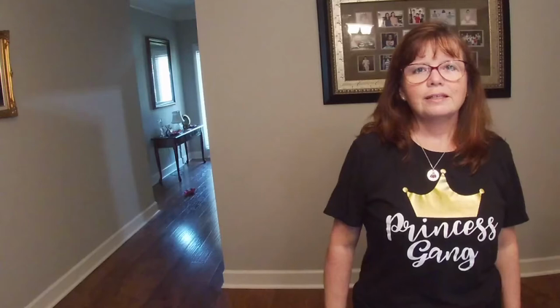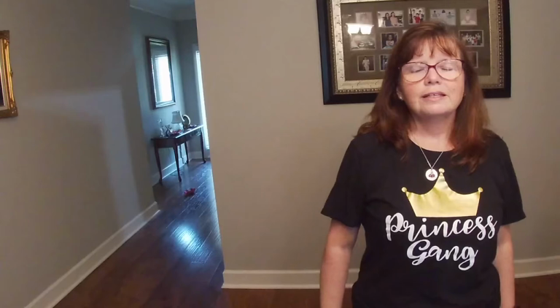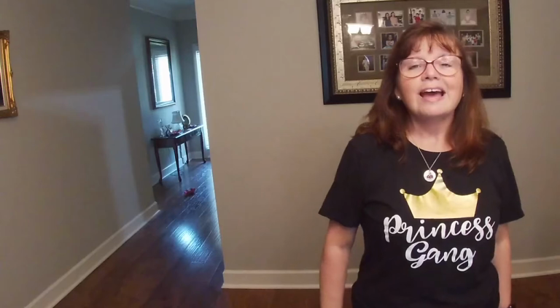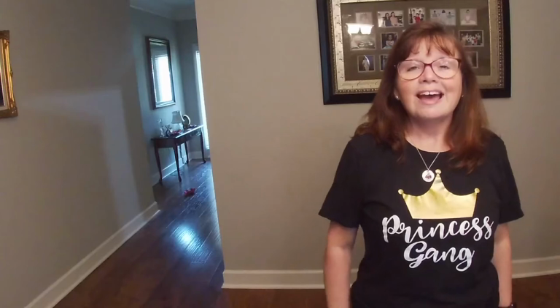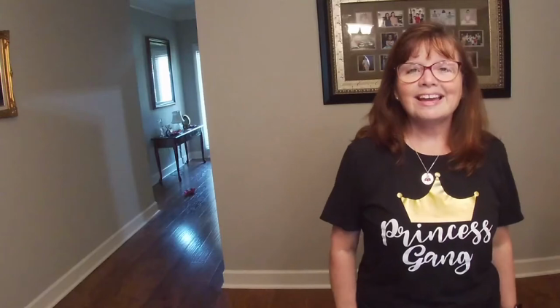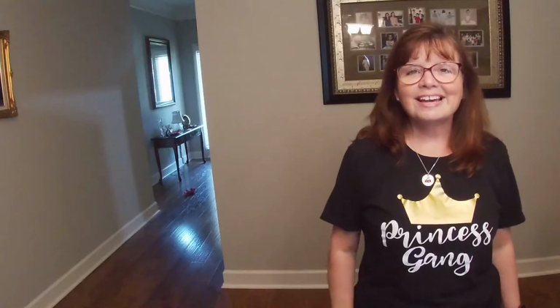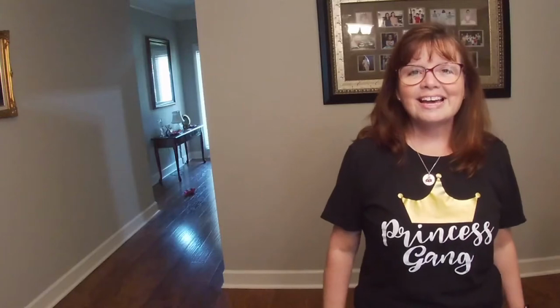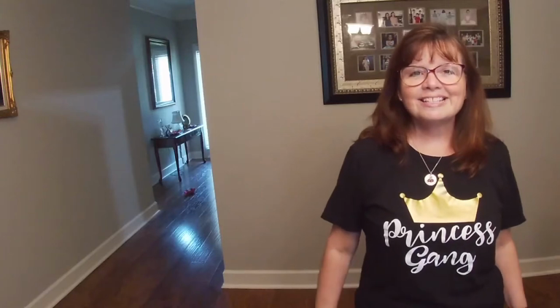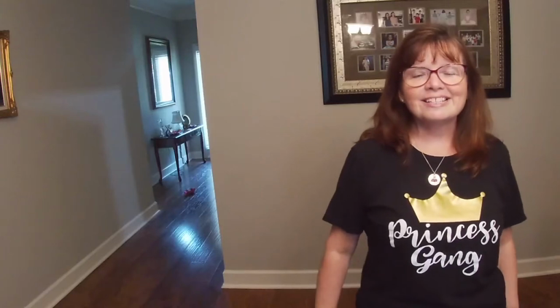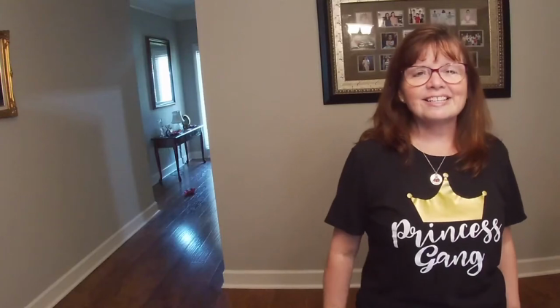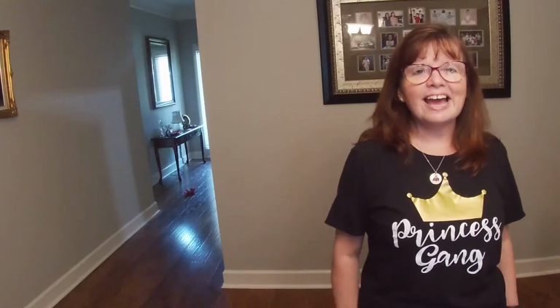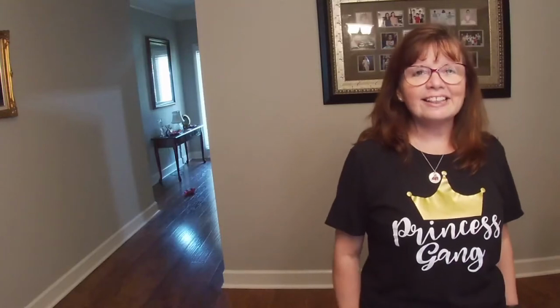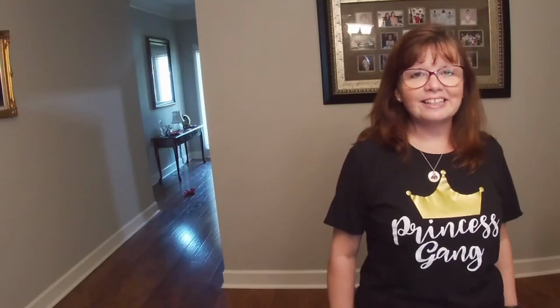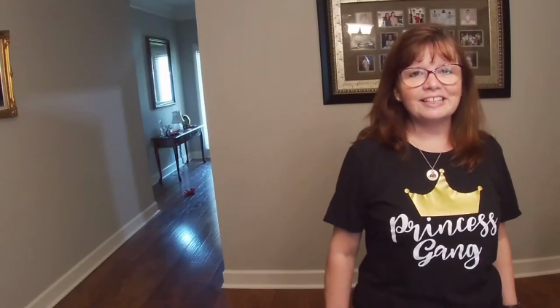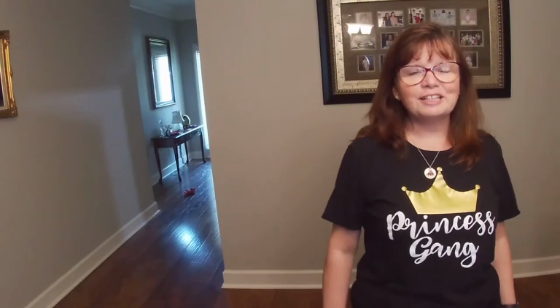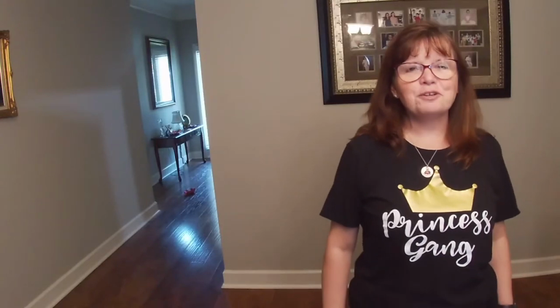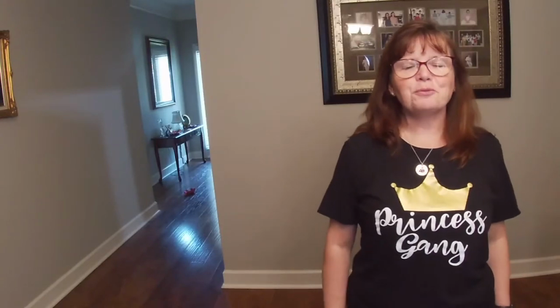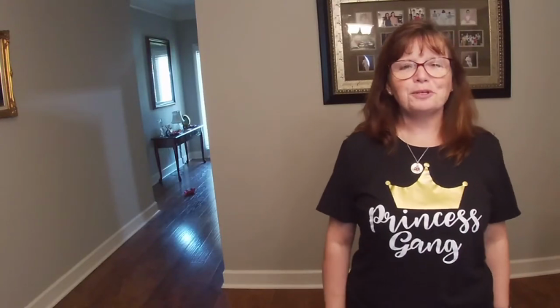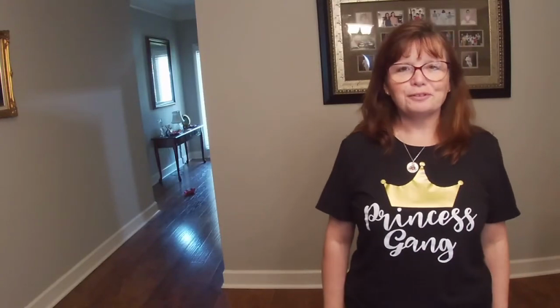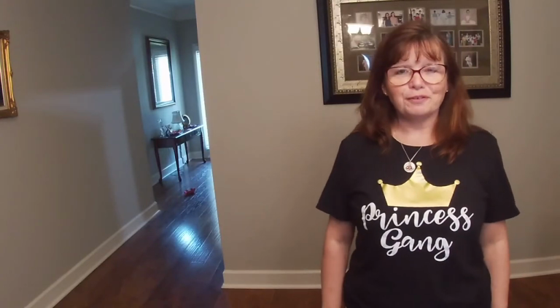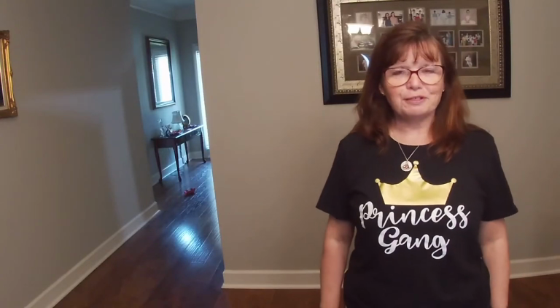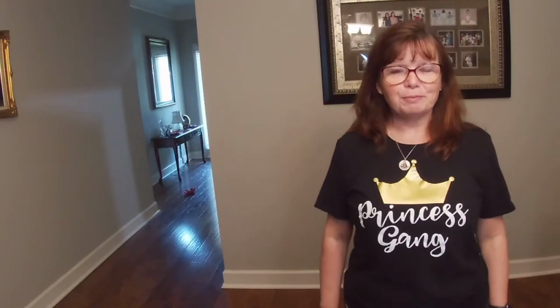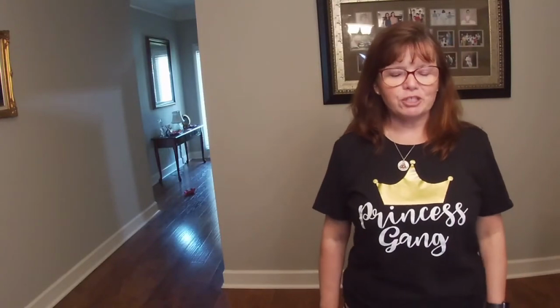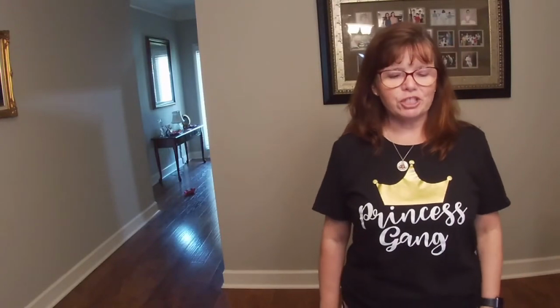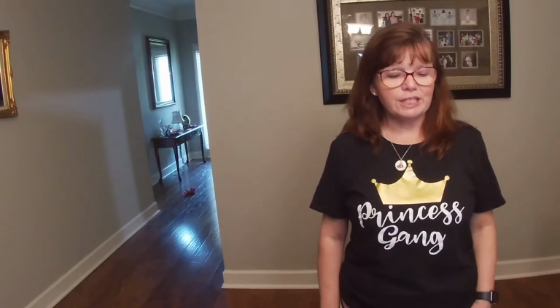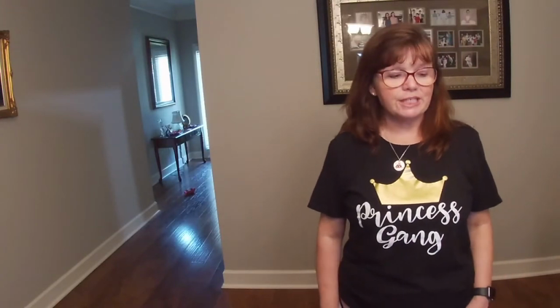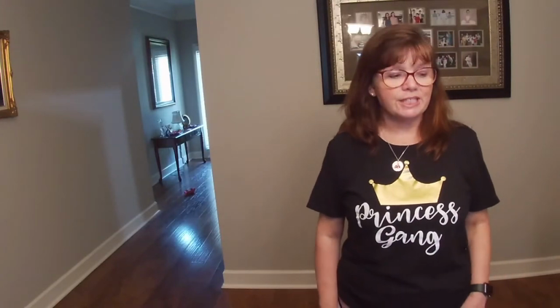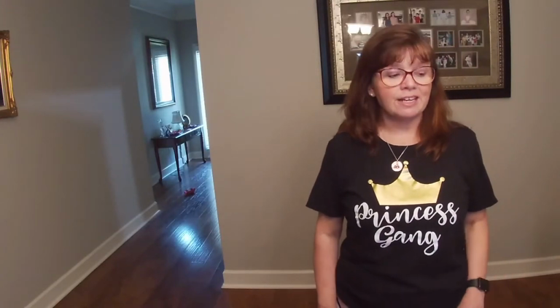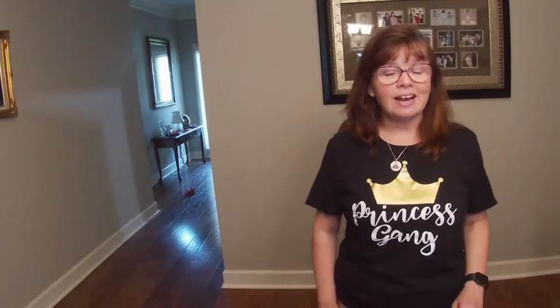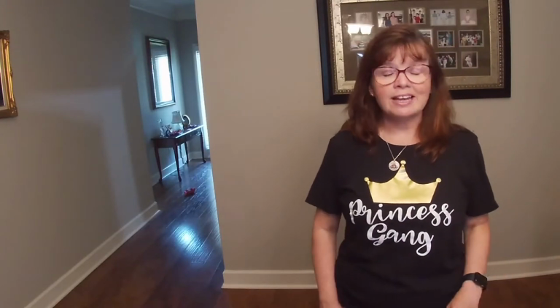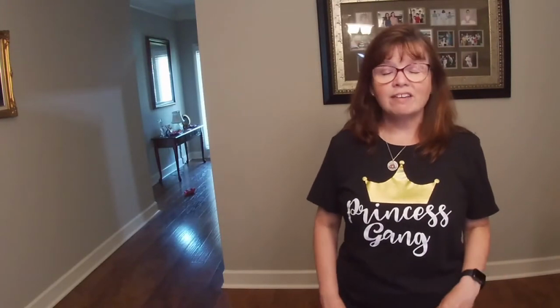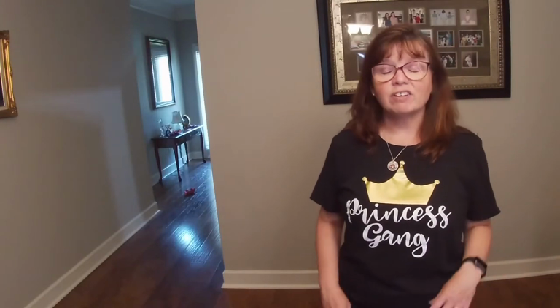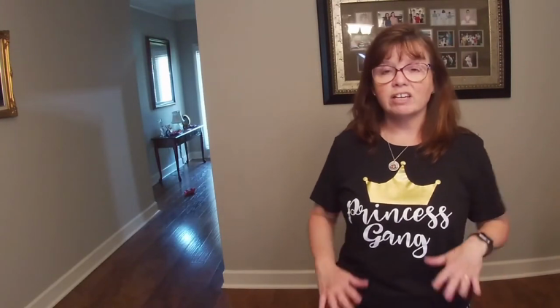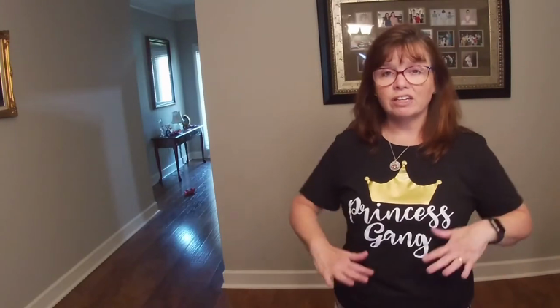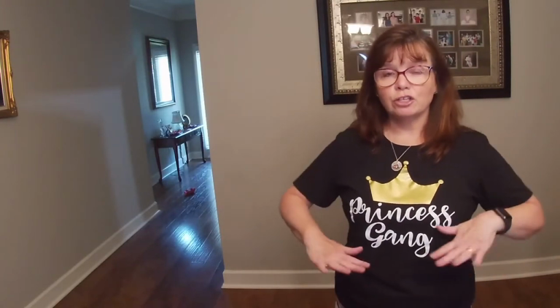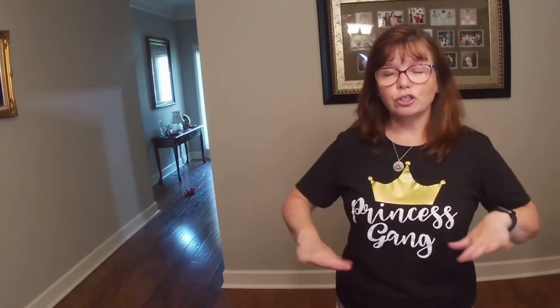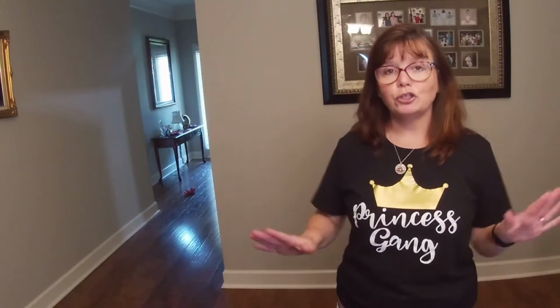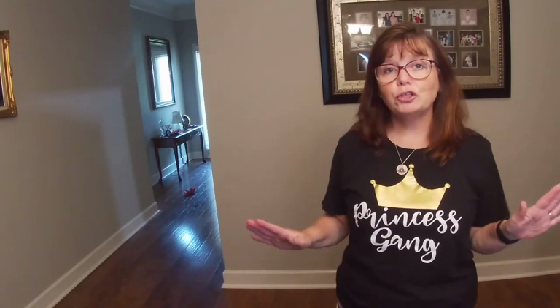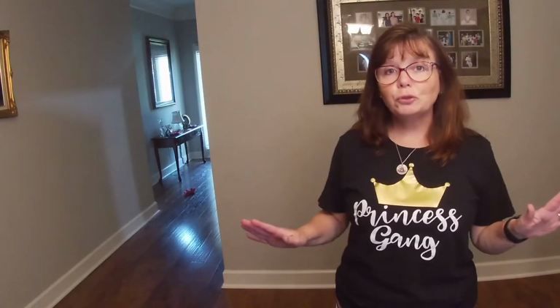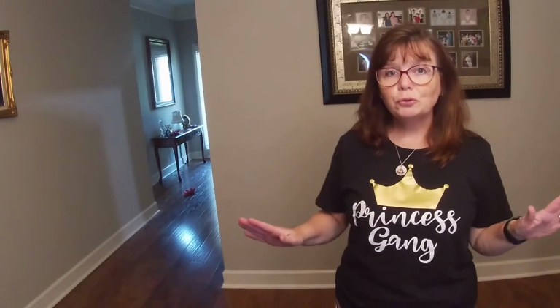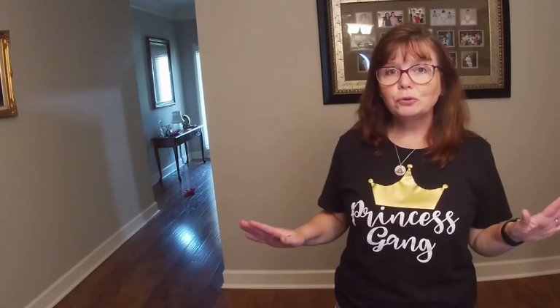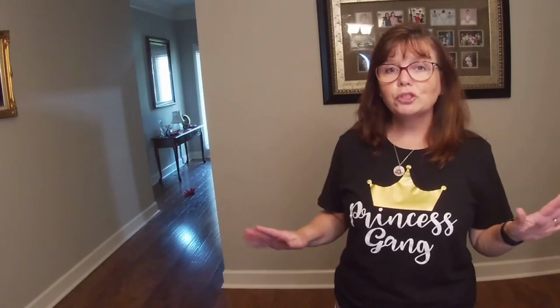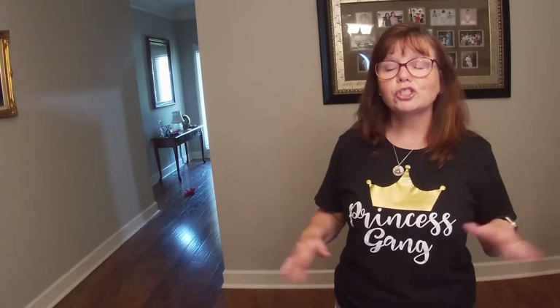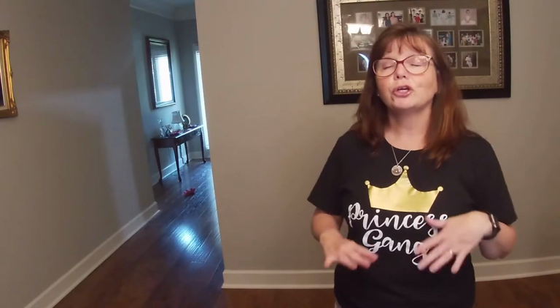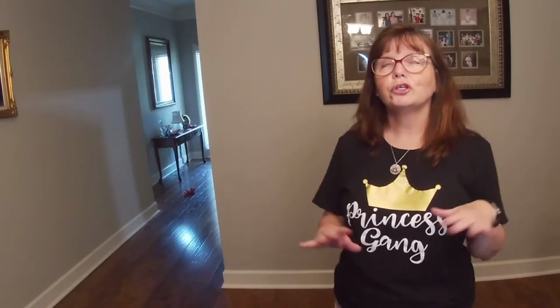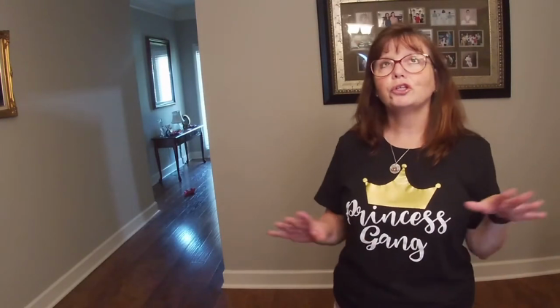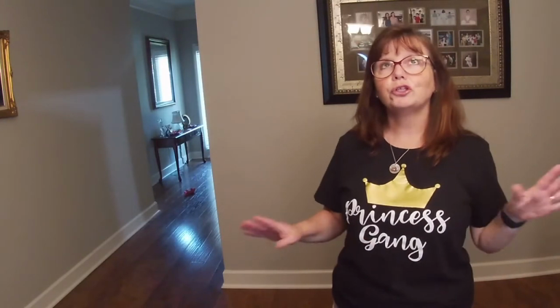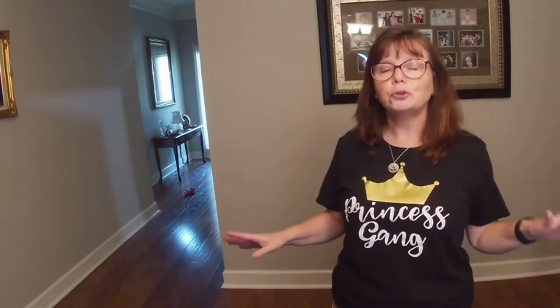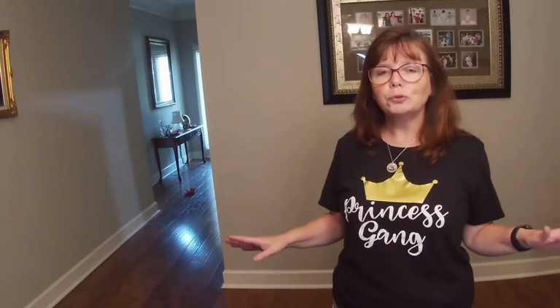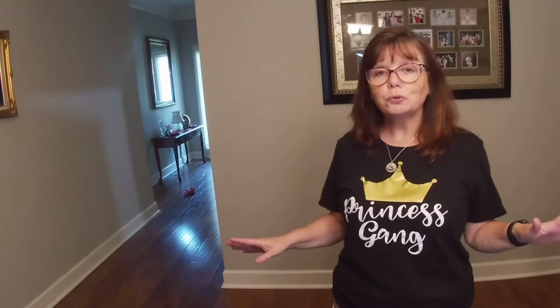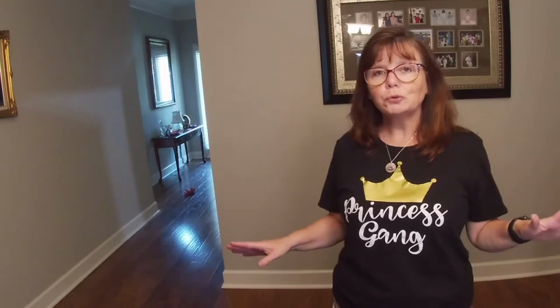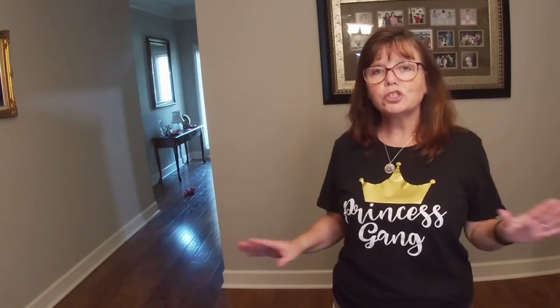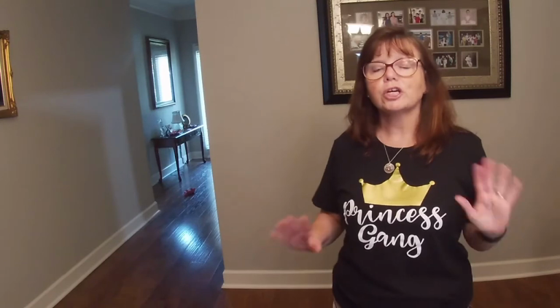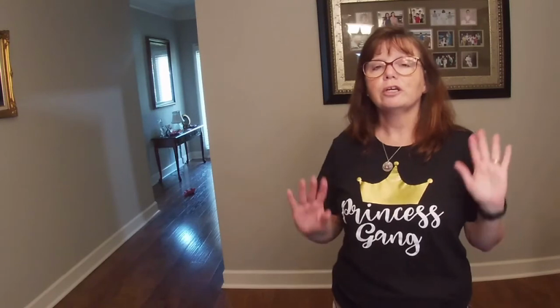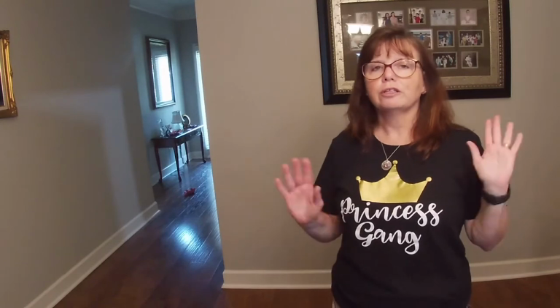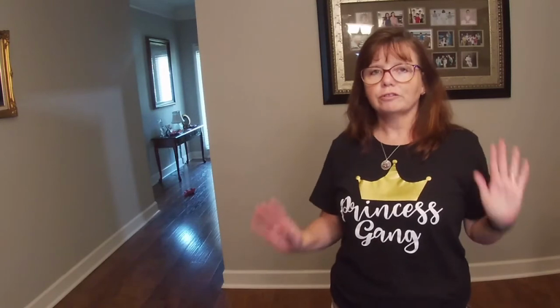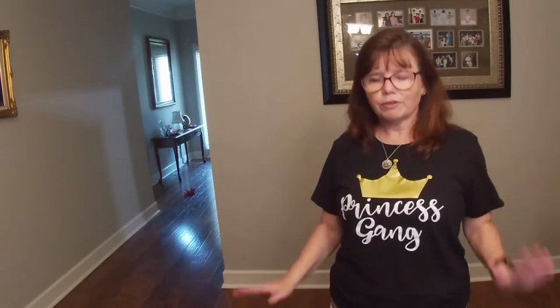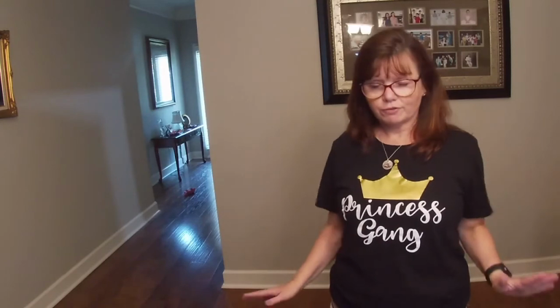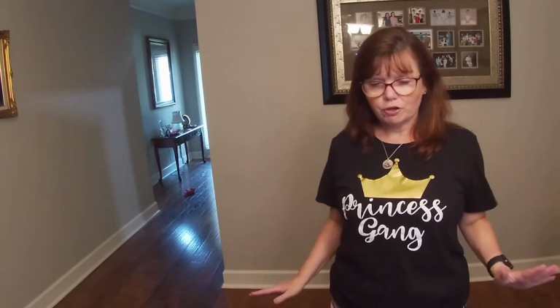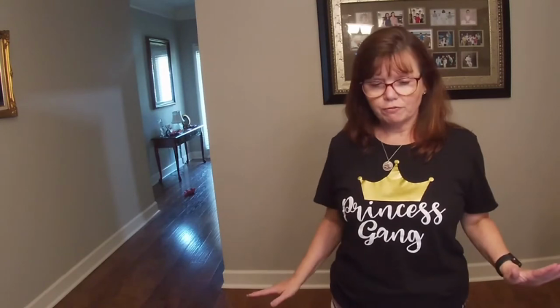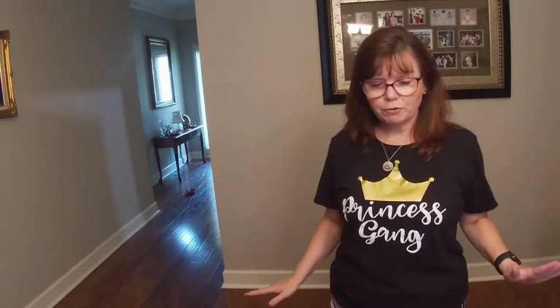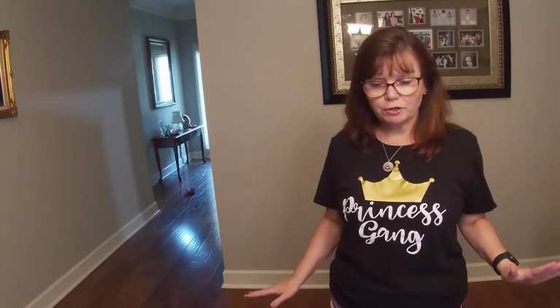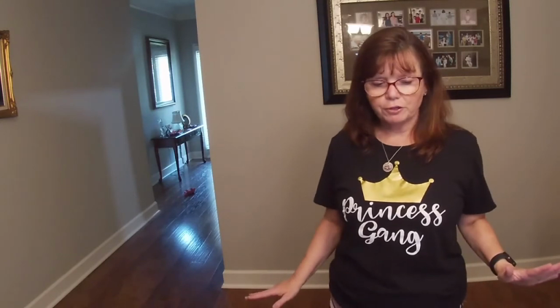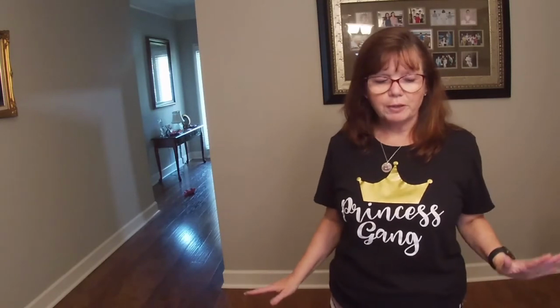Hey guys, it's Kathleen with Thrifty Britches and I have got a huge, huge thrift haul for you.